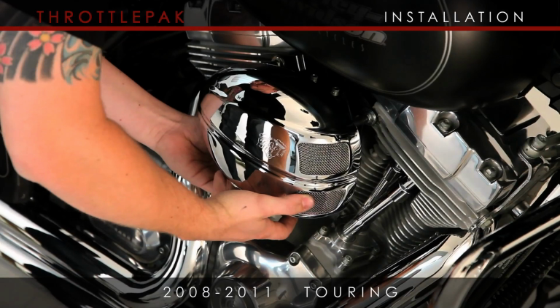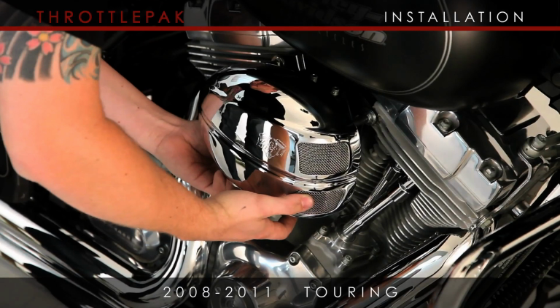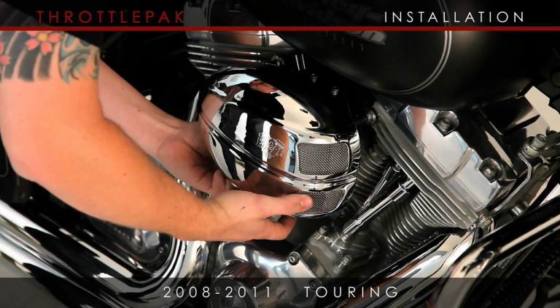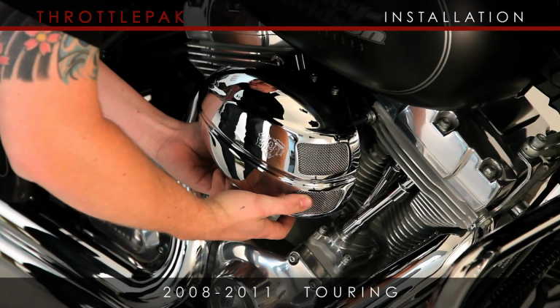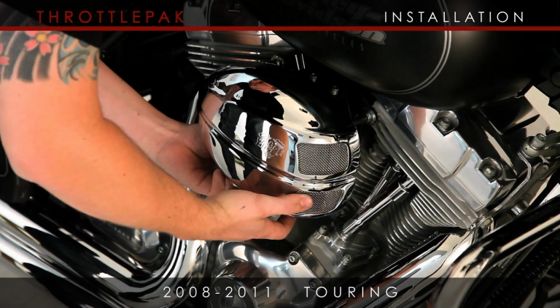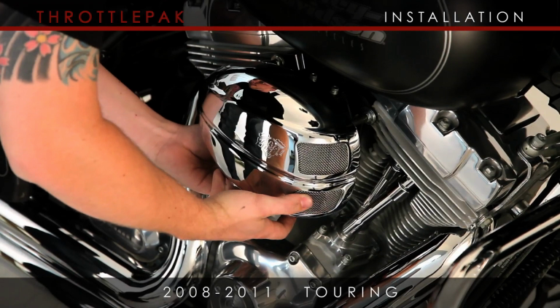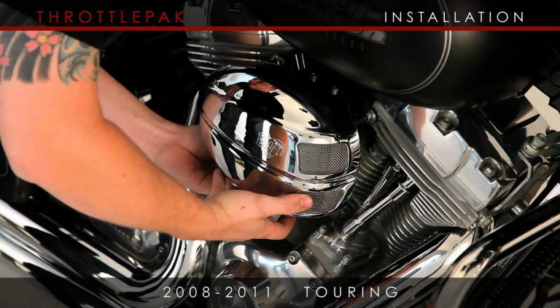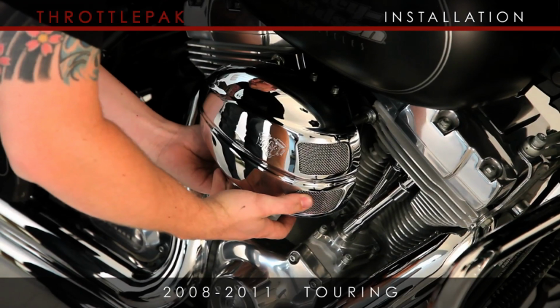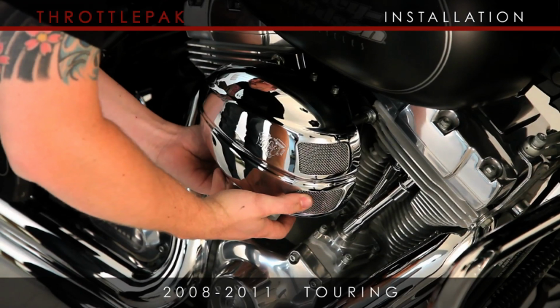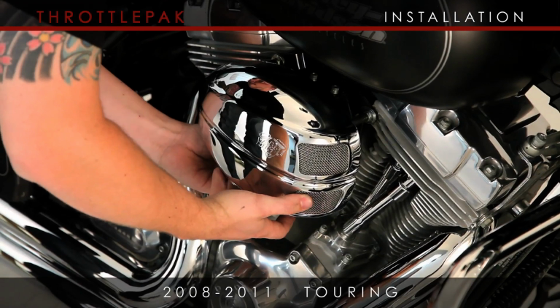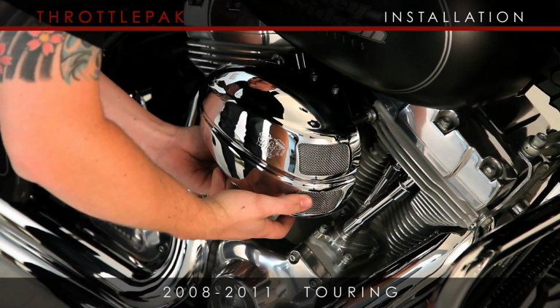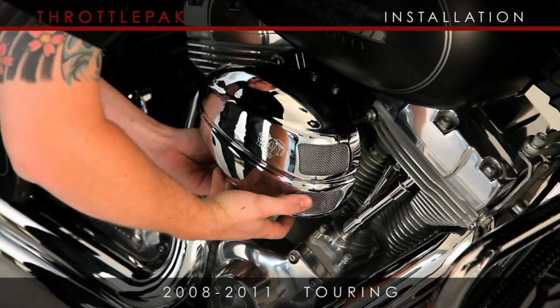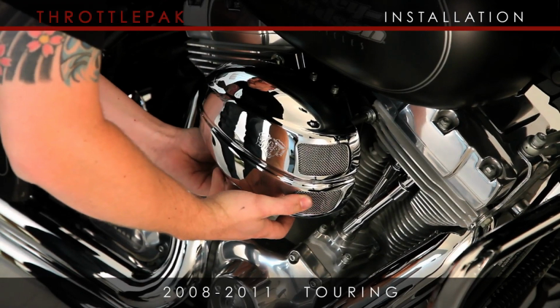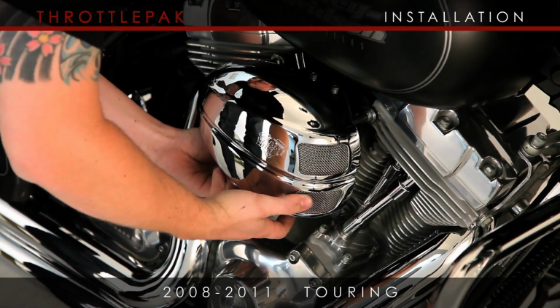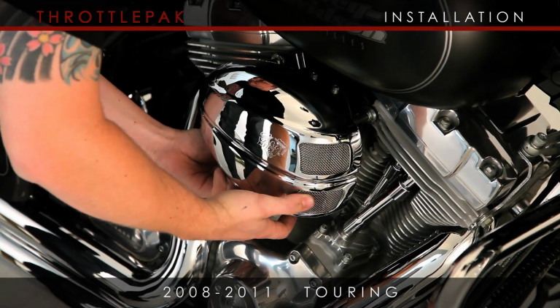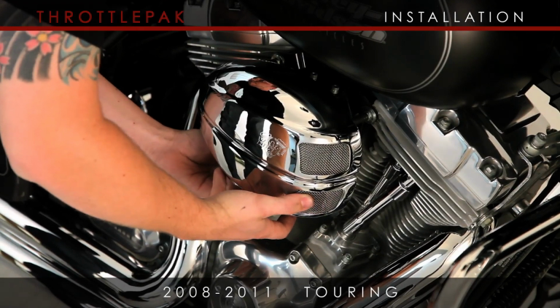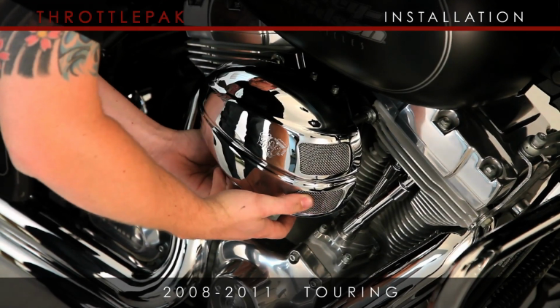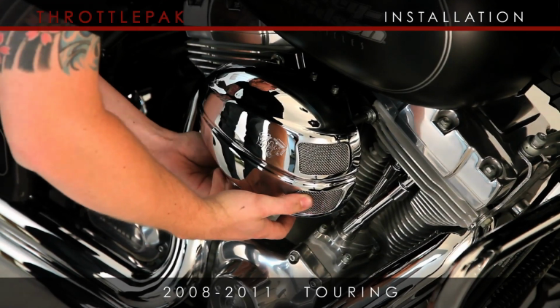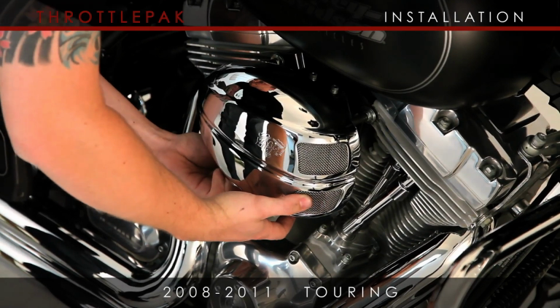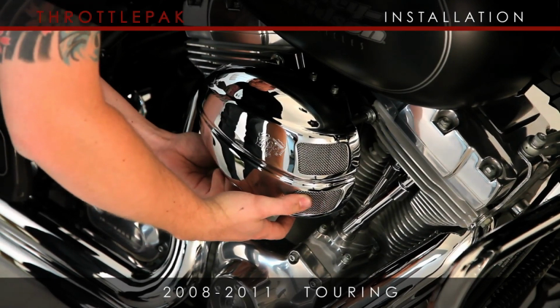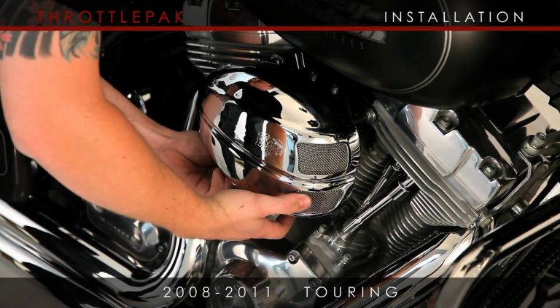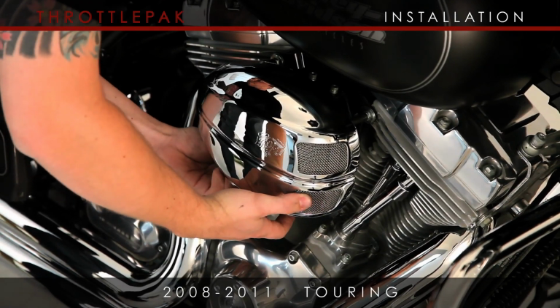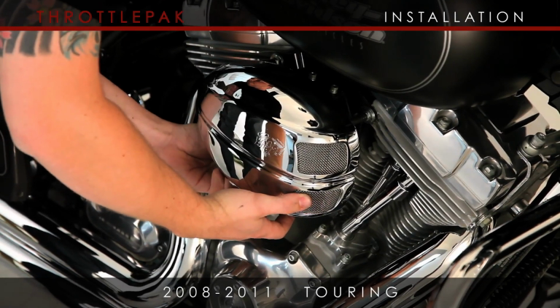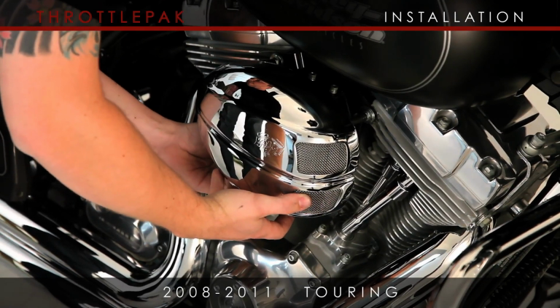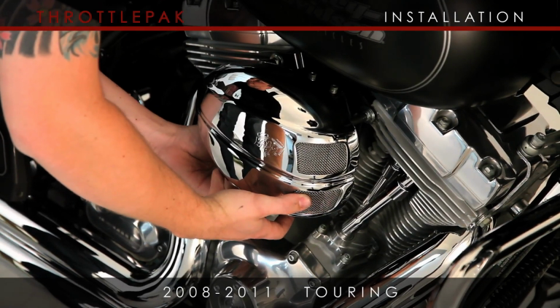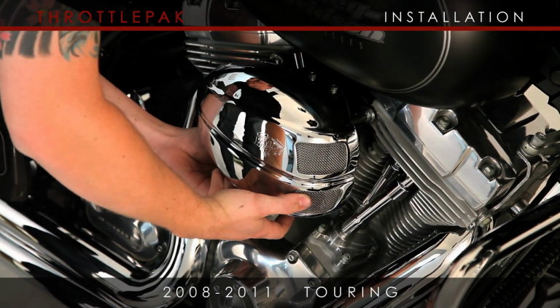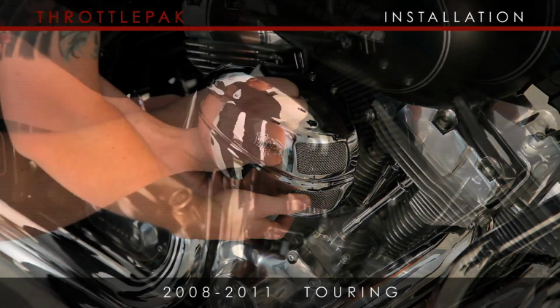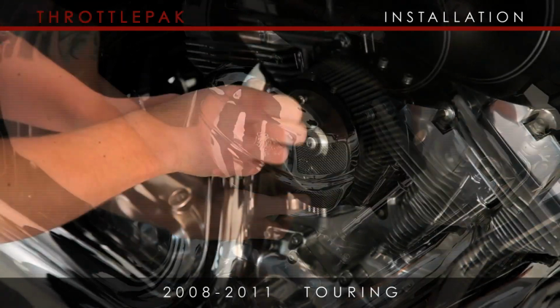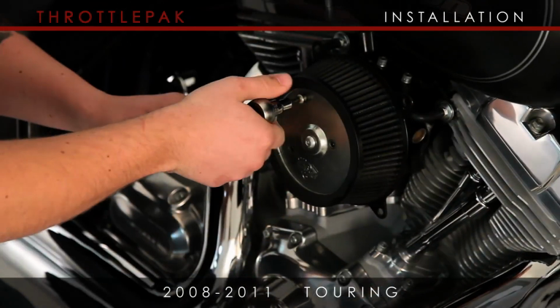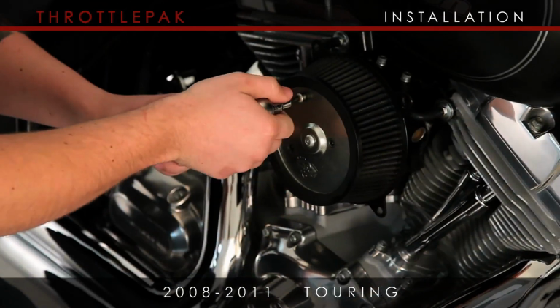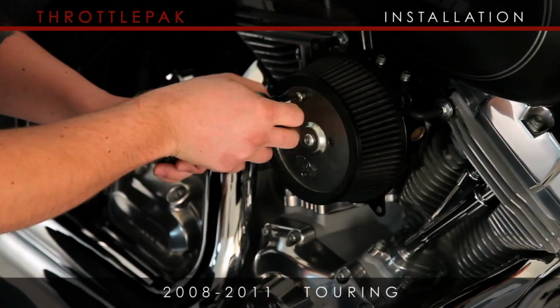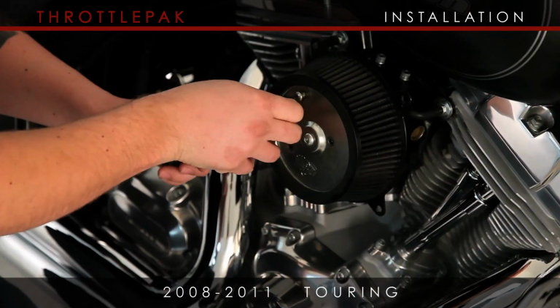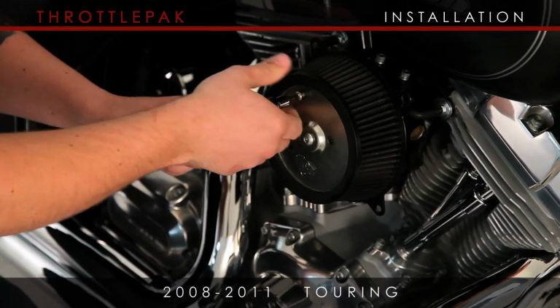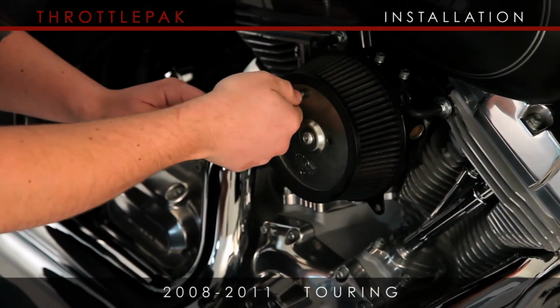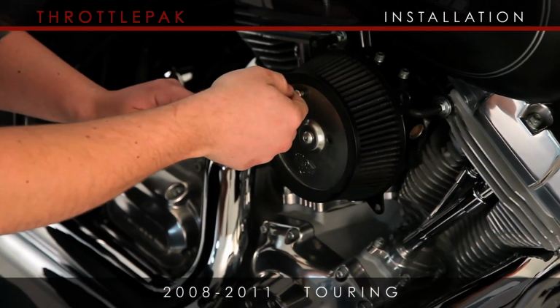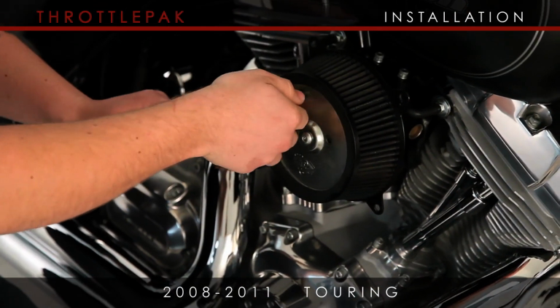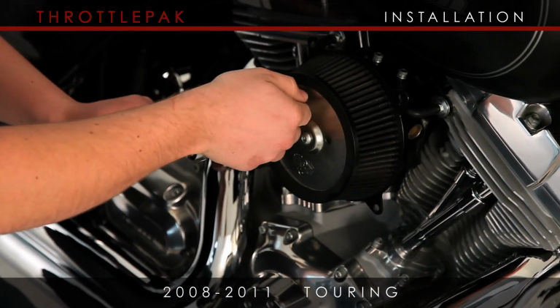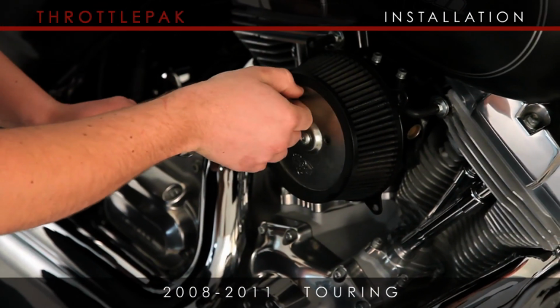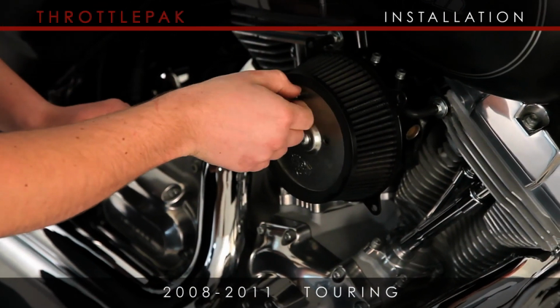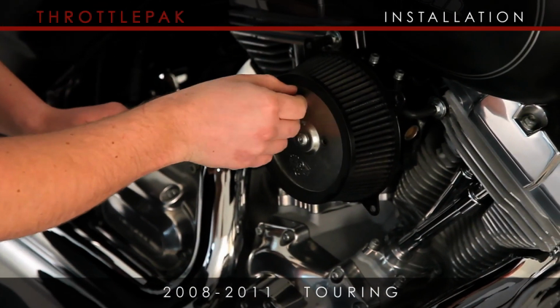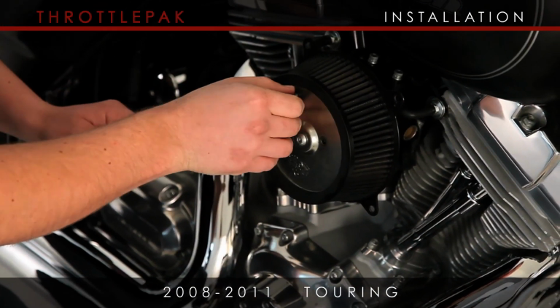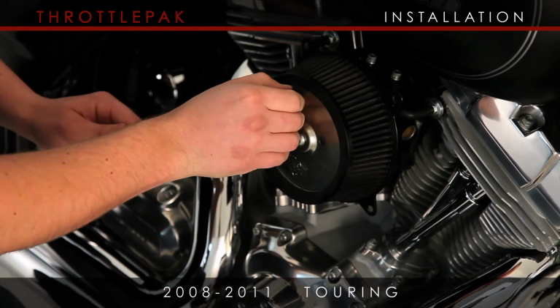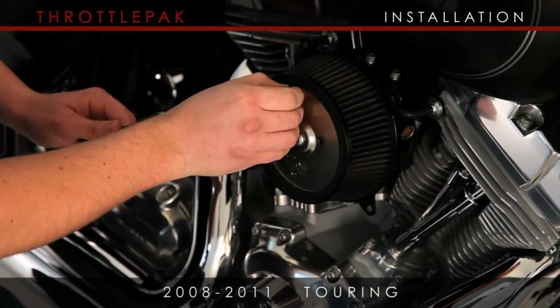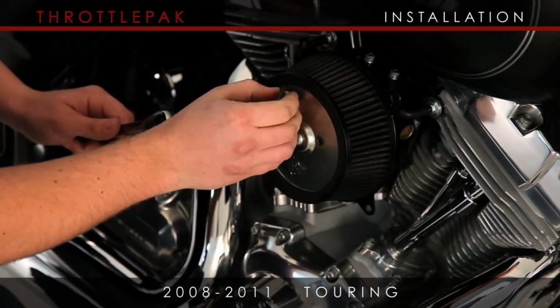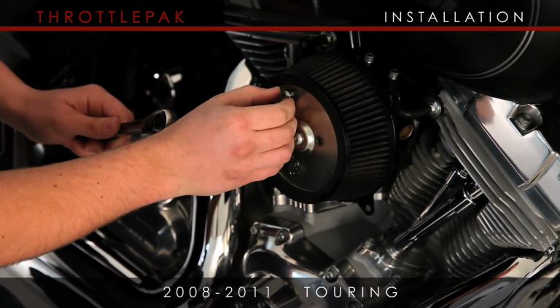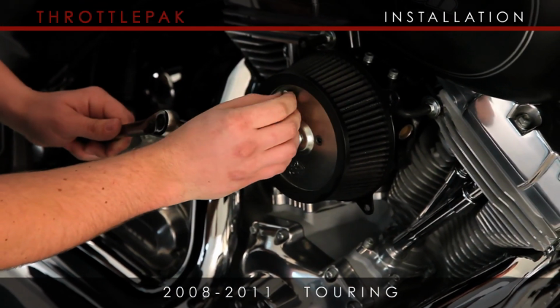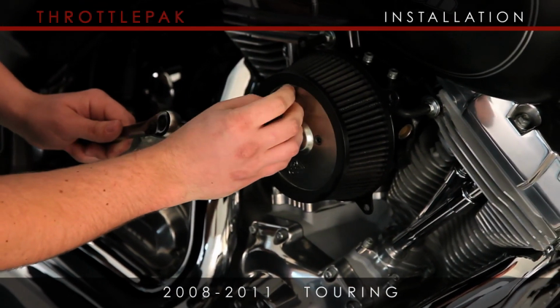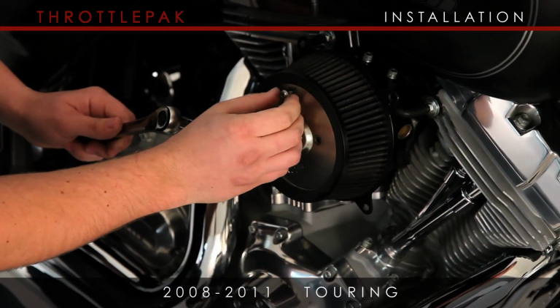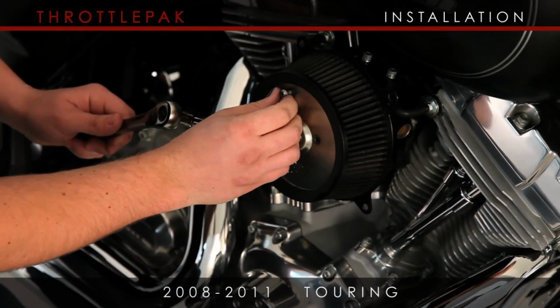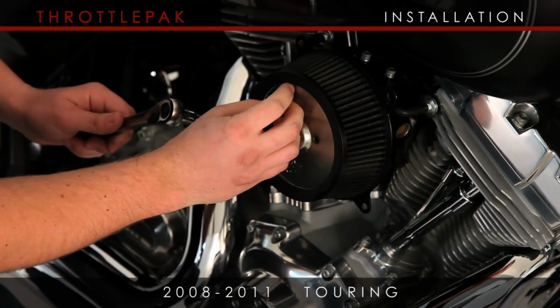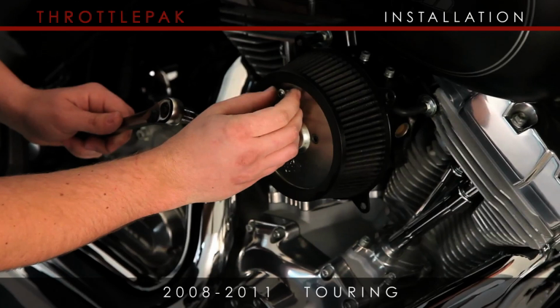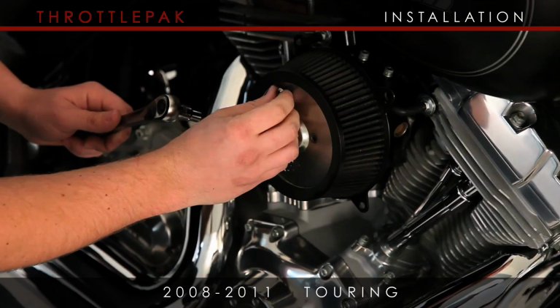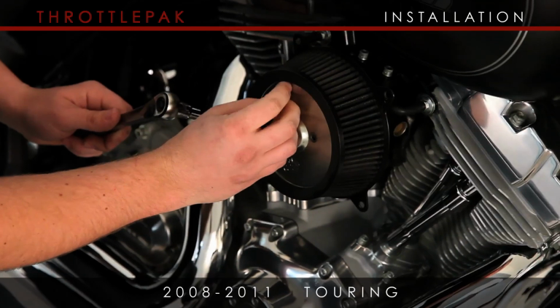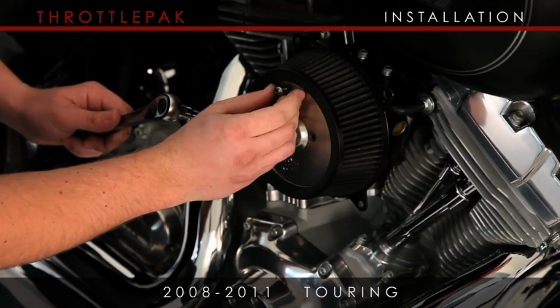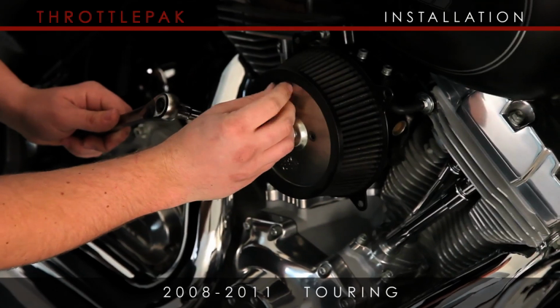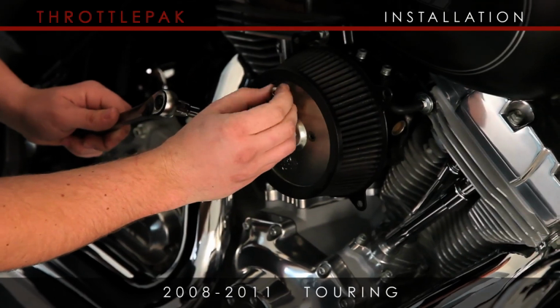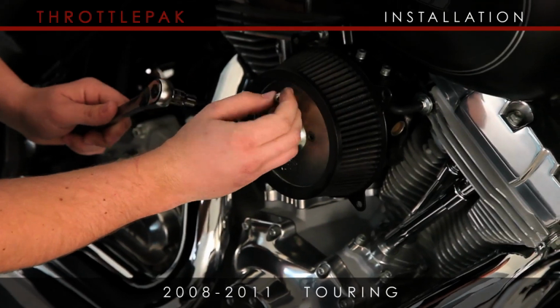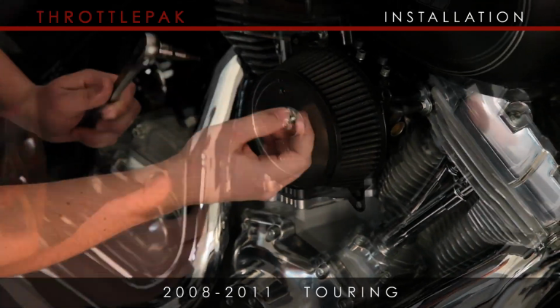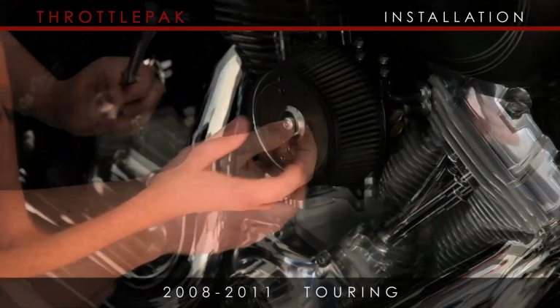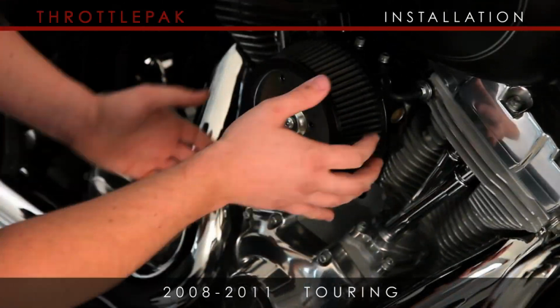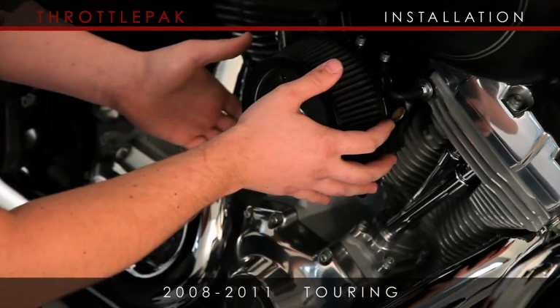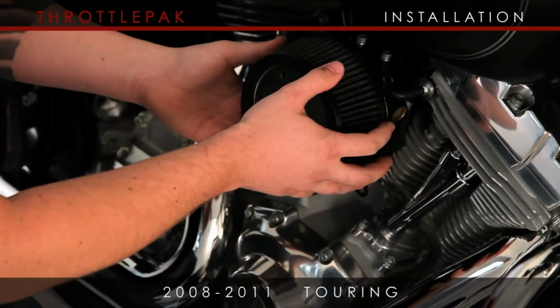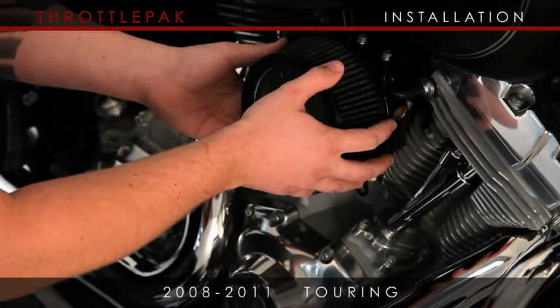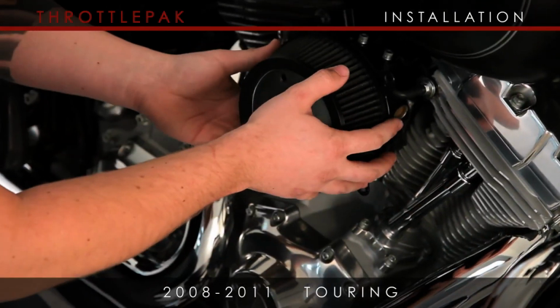Begin by removing the air cleaner assembly from your bike's throttle body. This will provide you with easier access to install Throttle Pack.